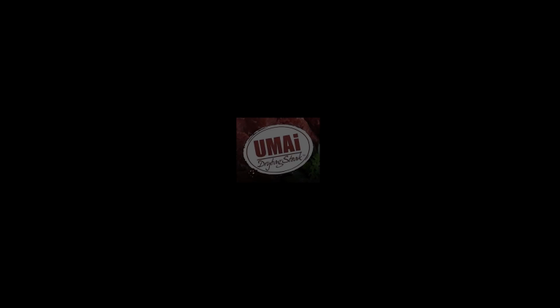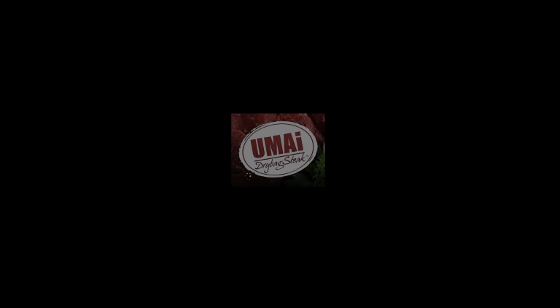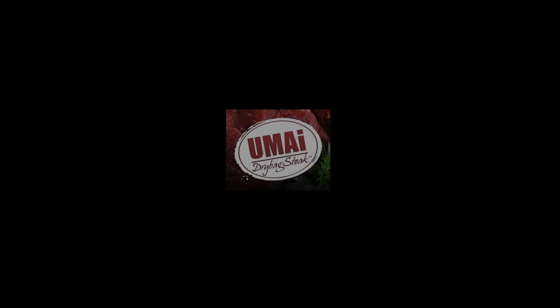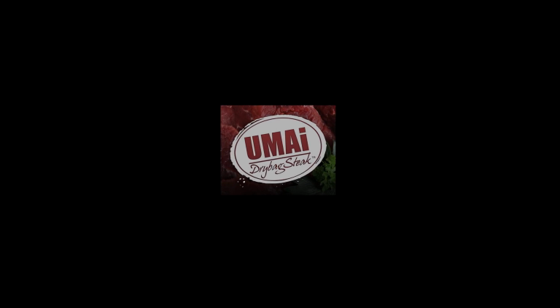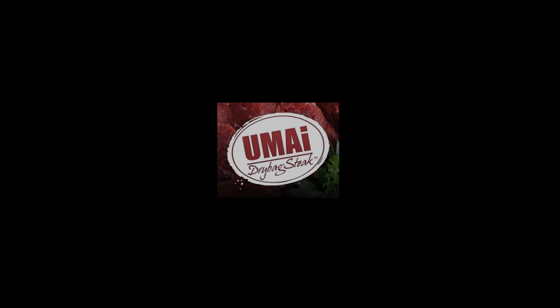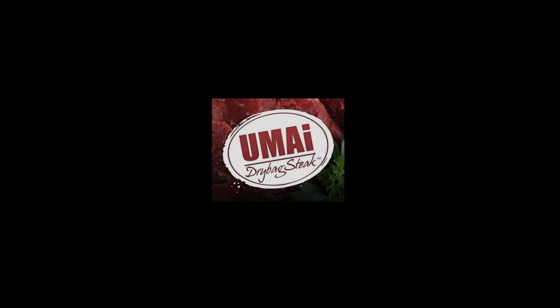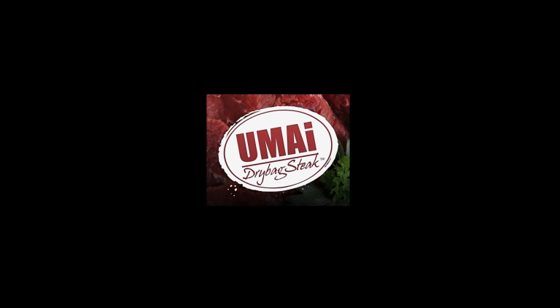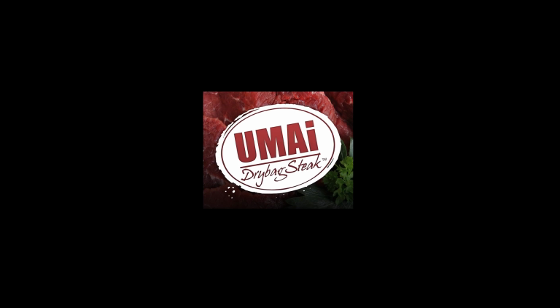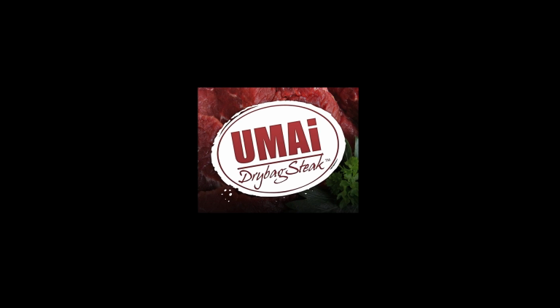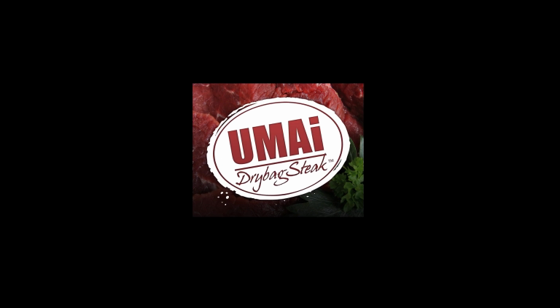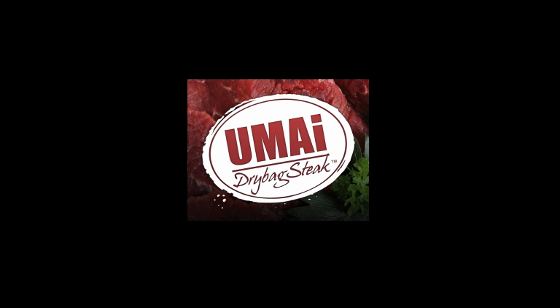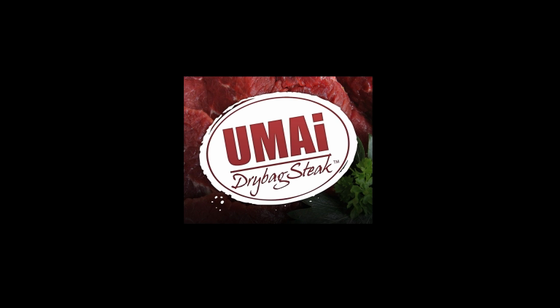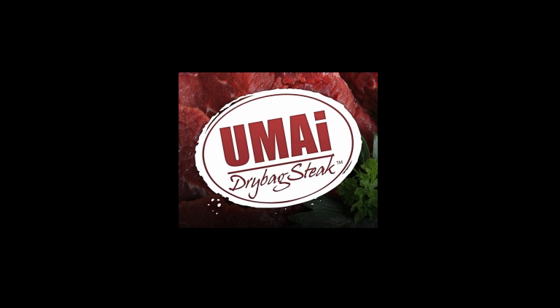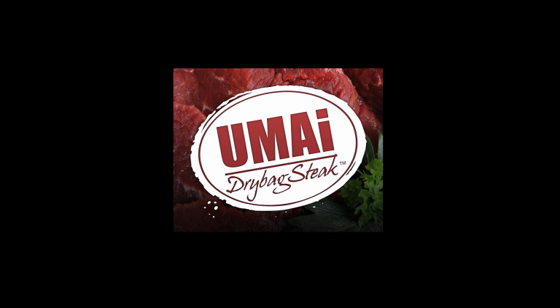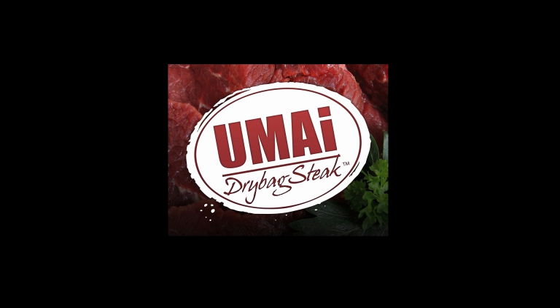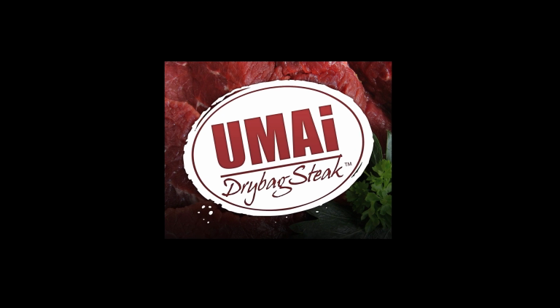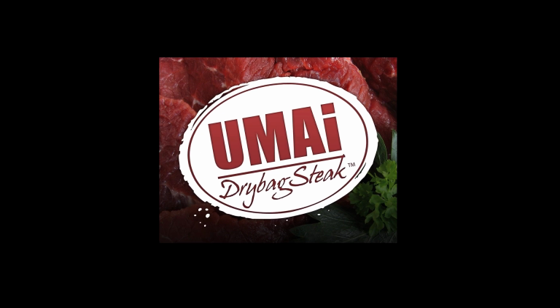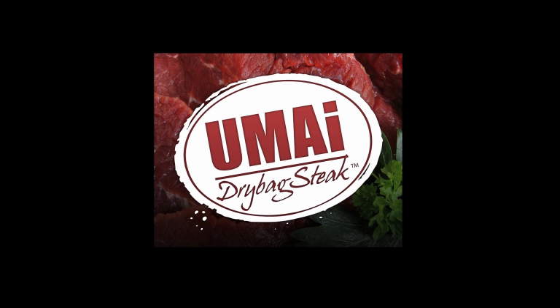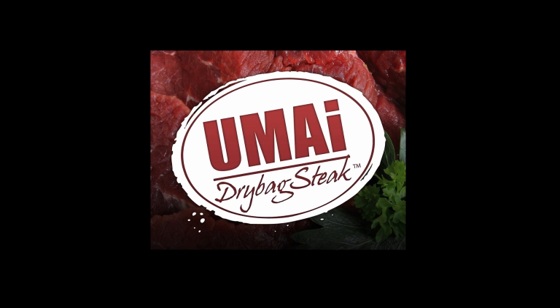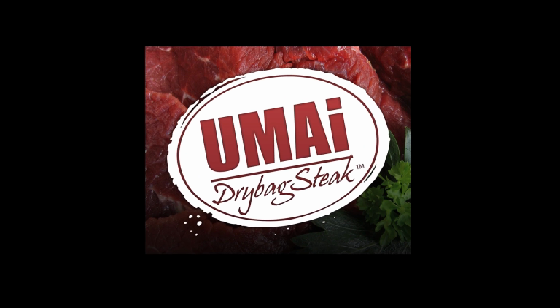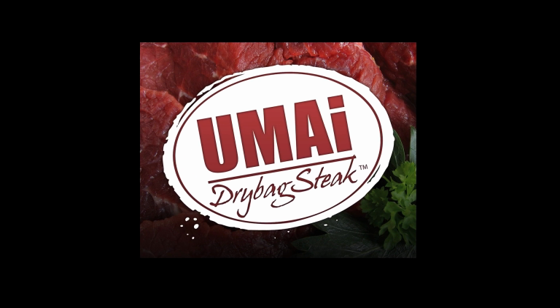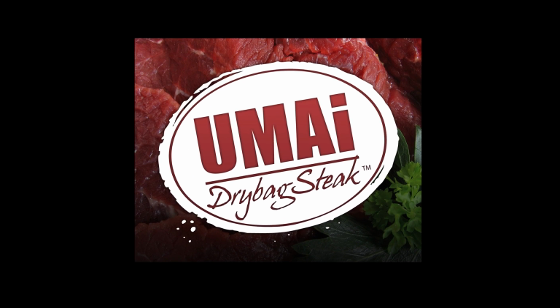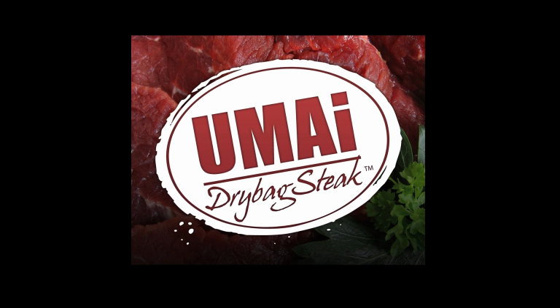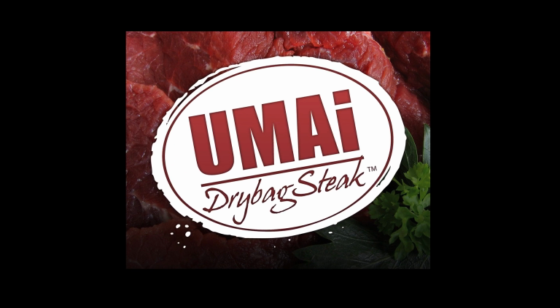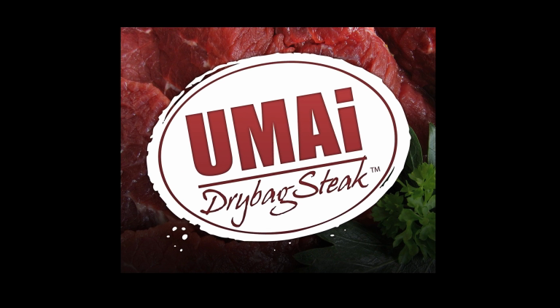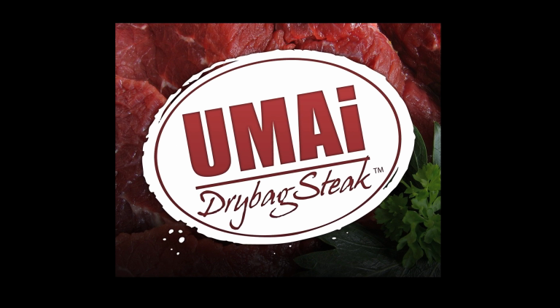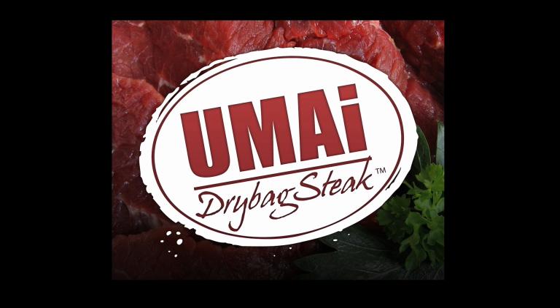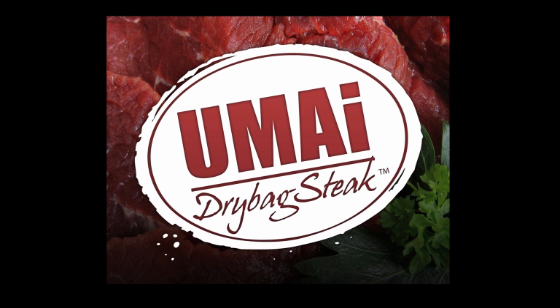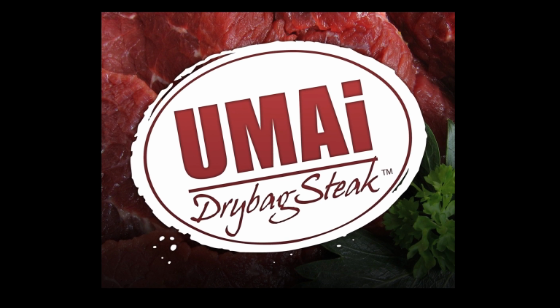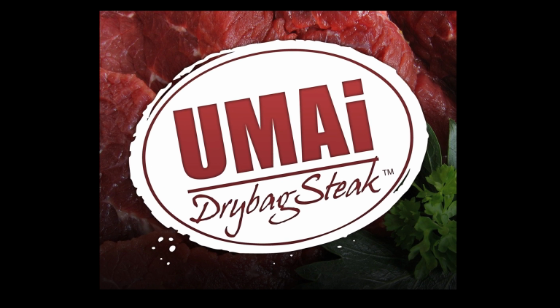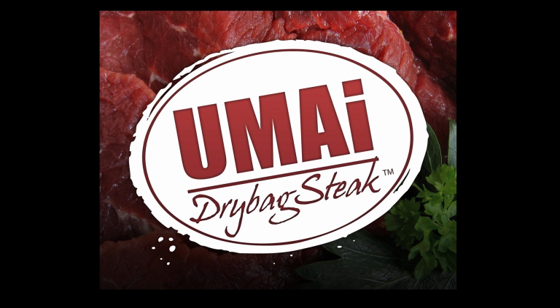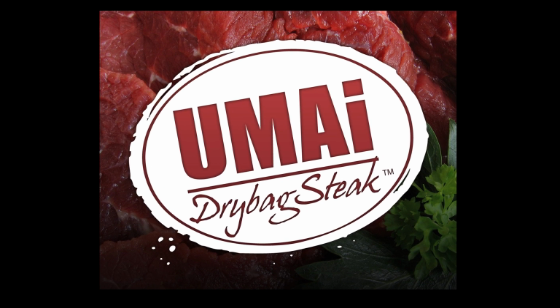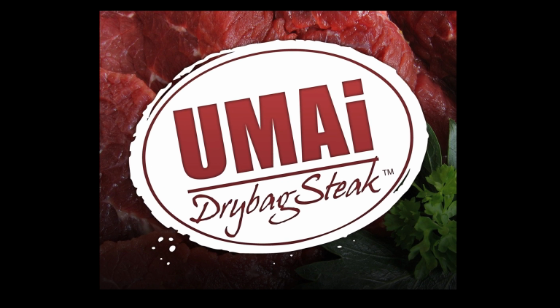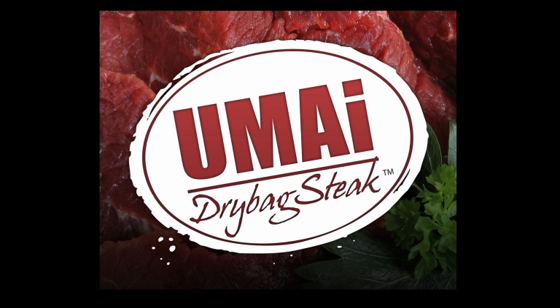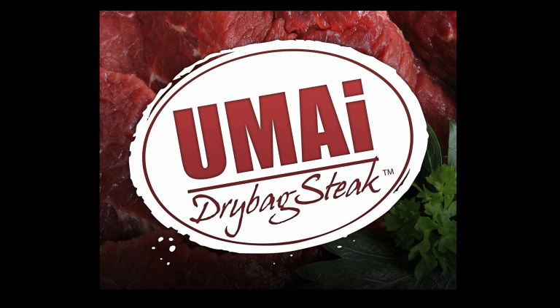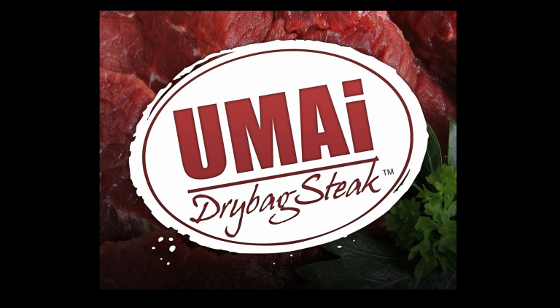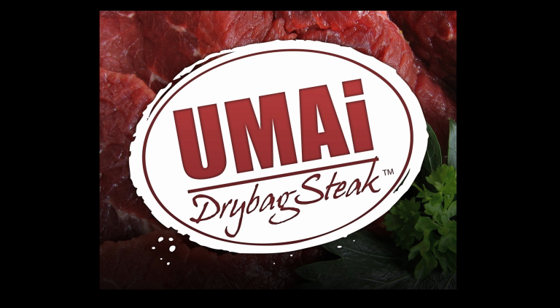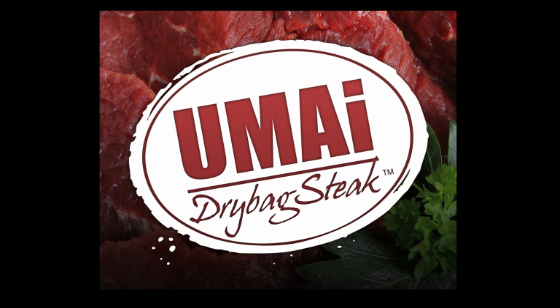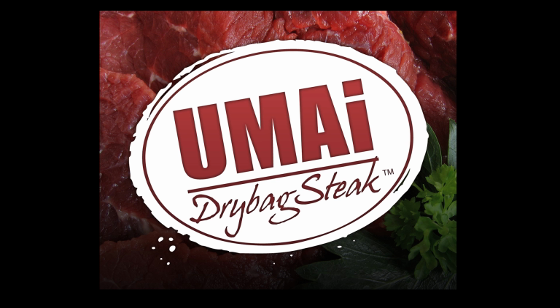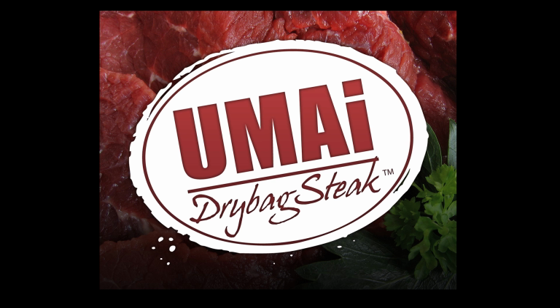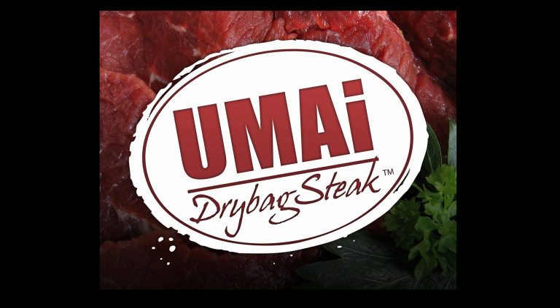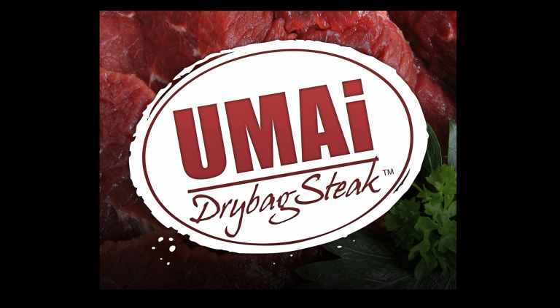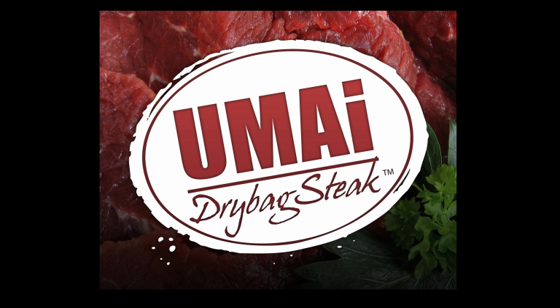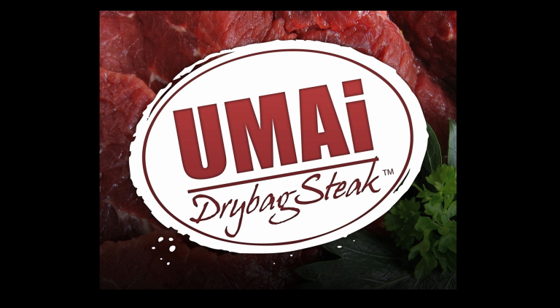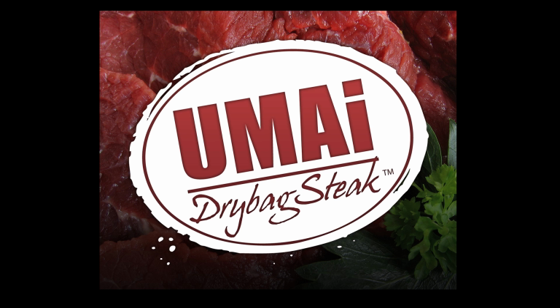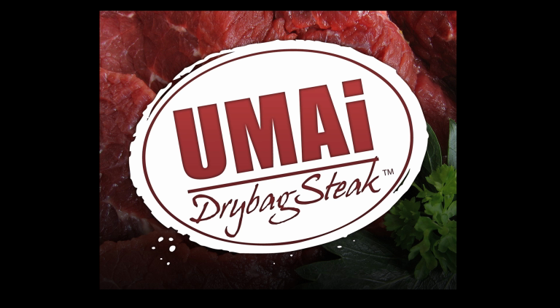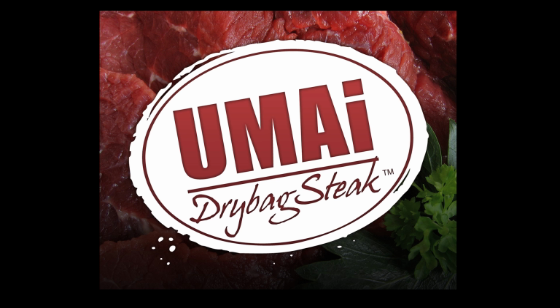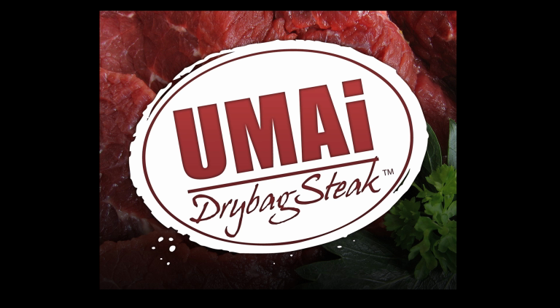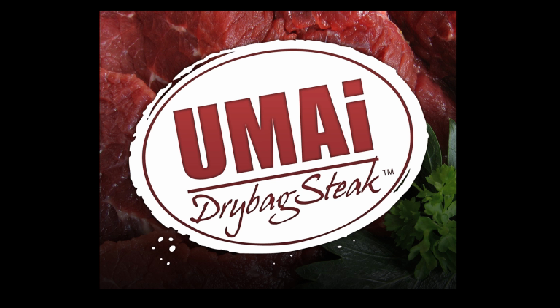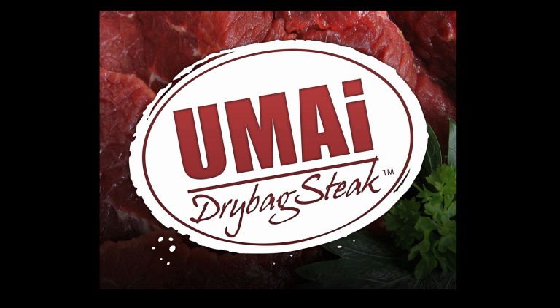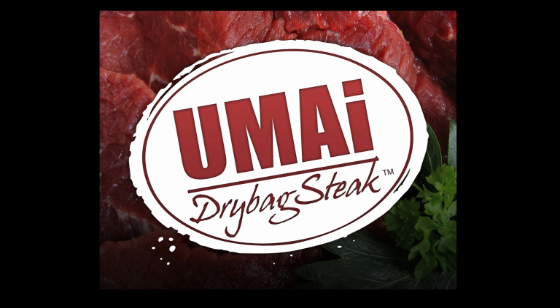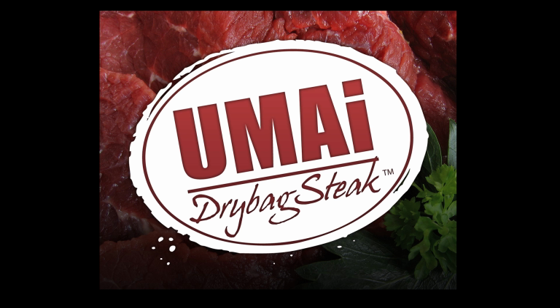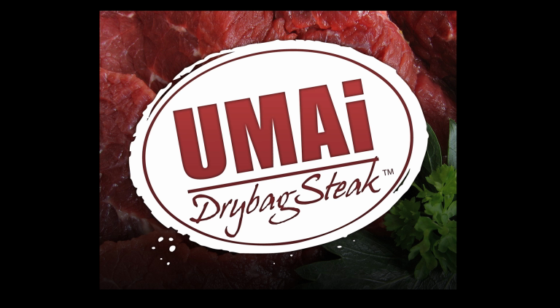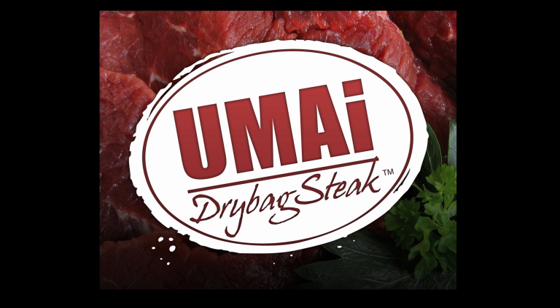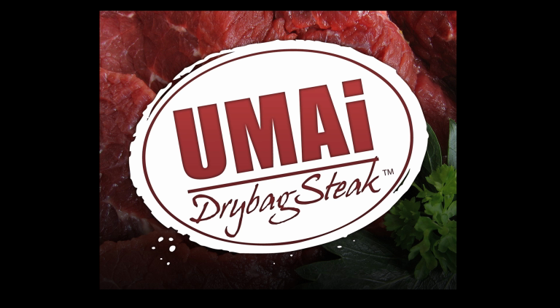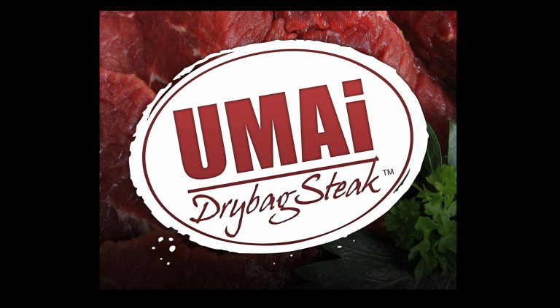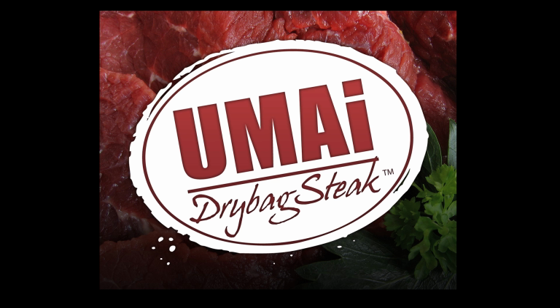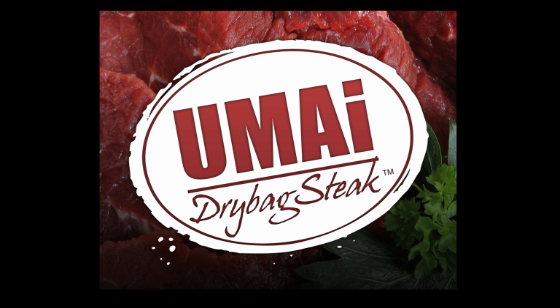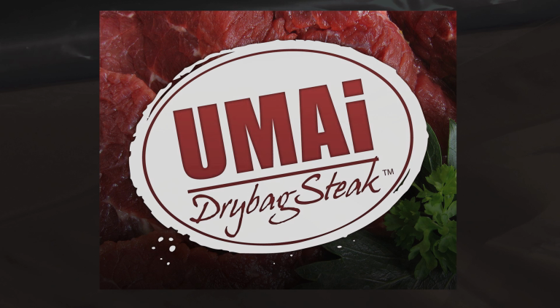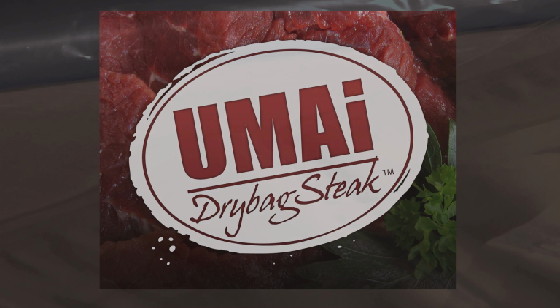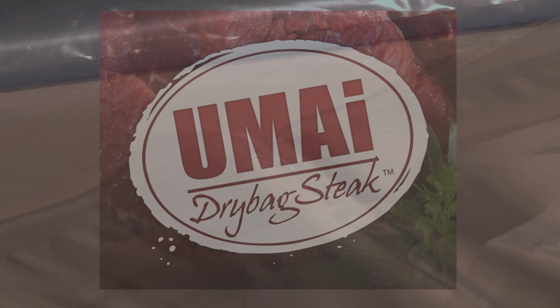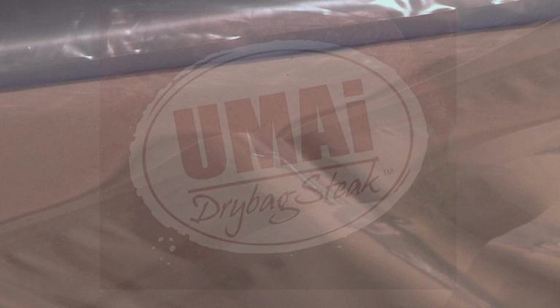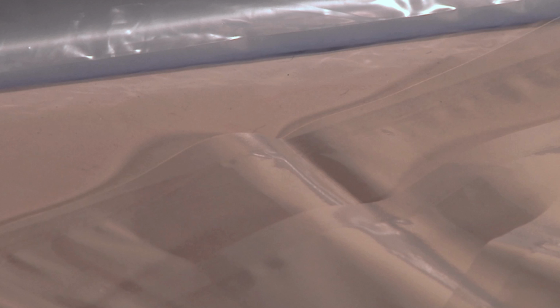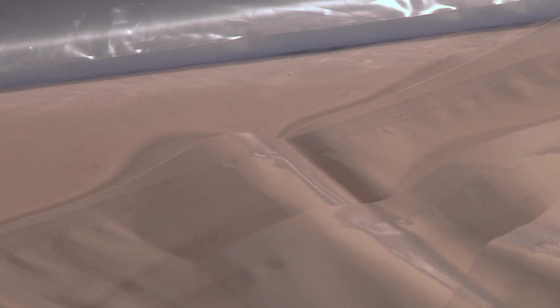Welcome to the world of Umai dry-bag steak. Now an easy, affordable, gourmet dry-aged beef program is in the bag.